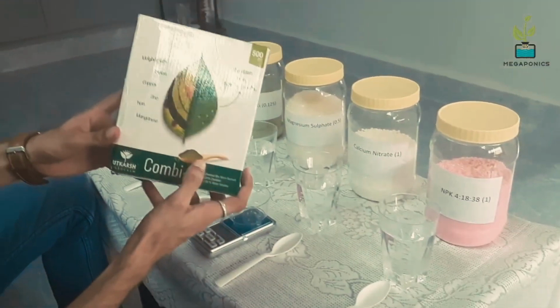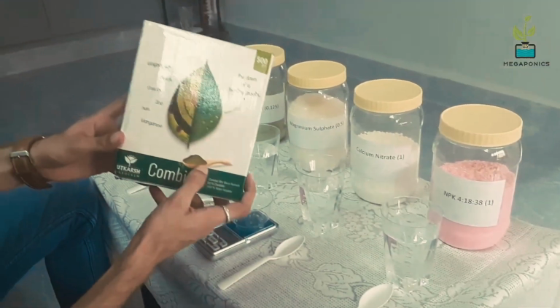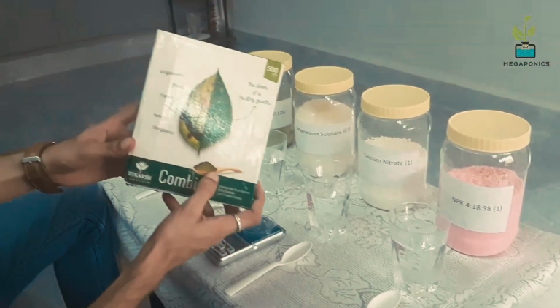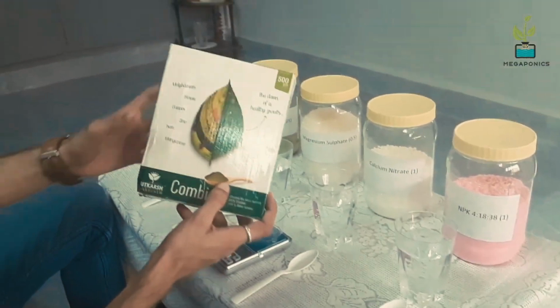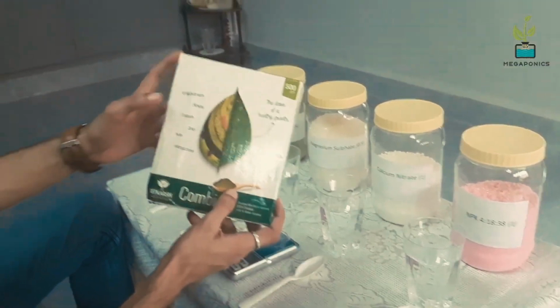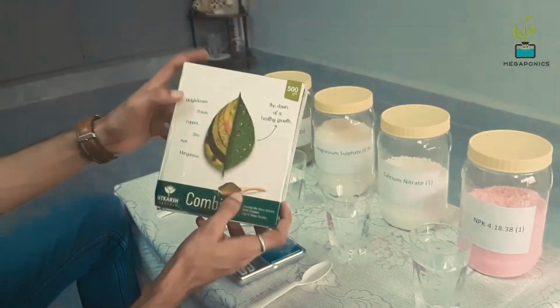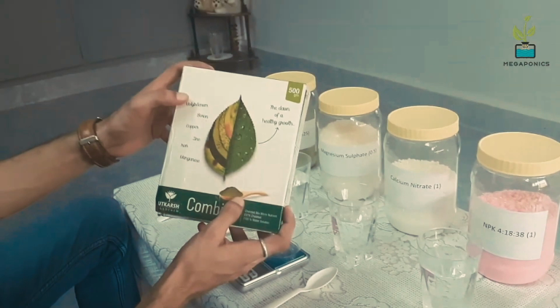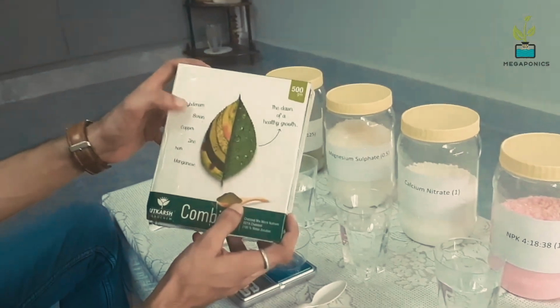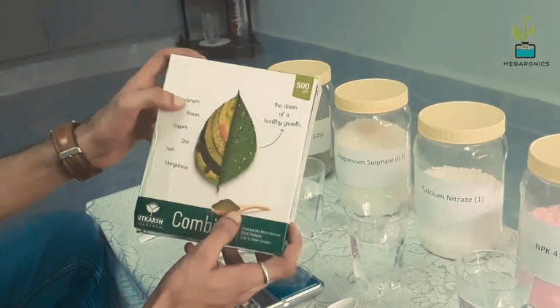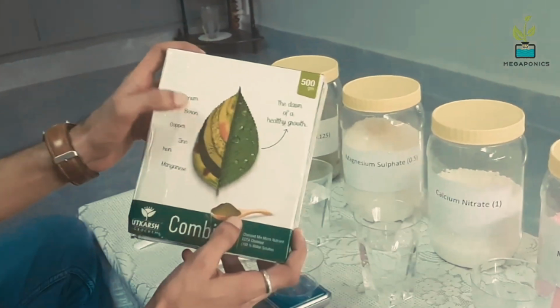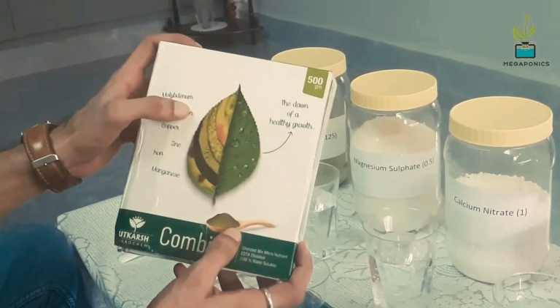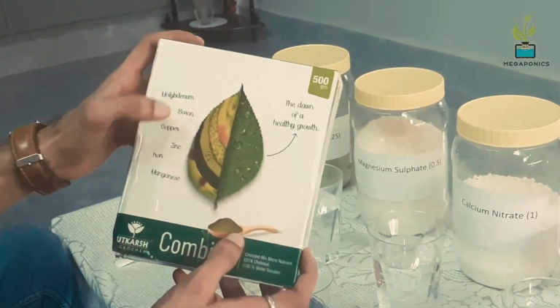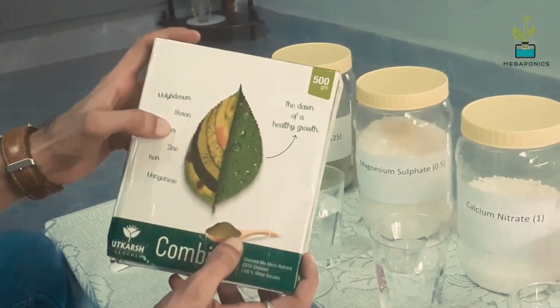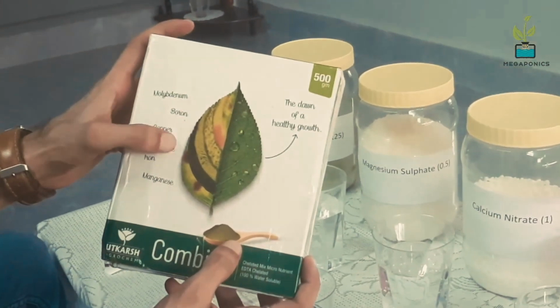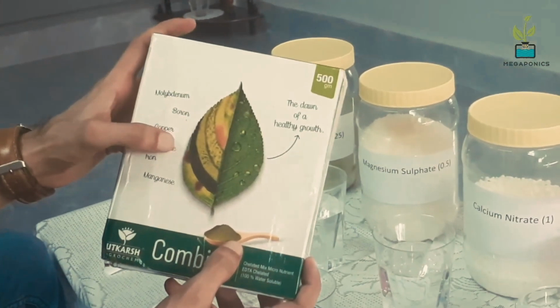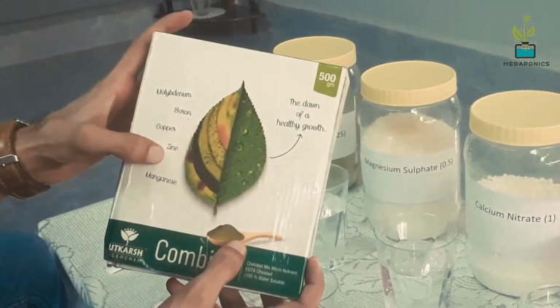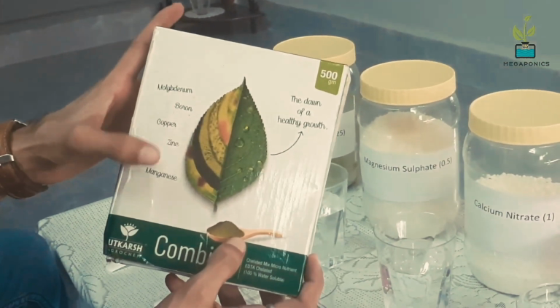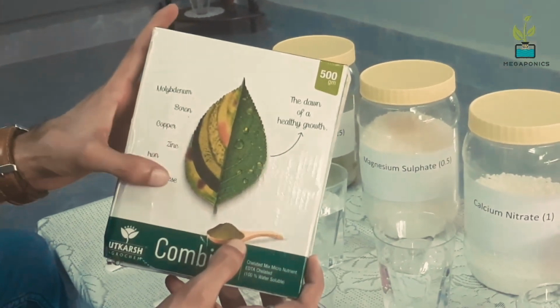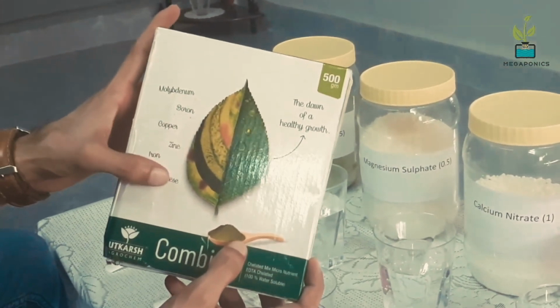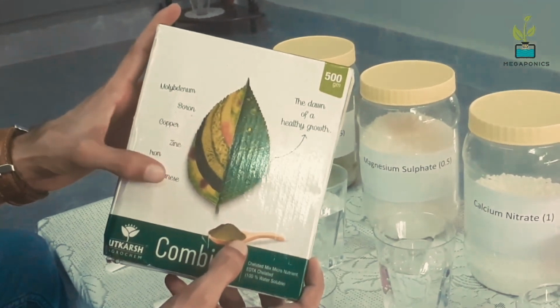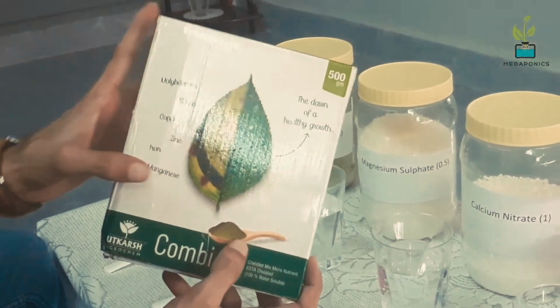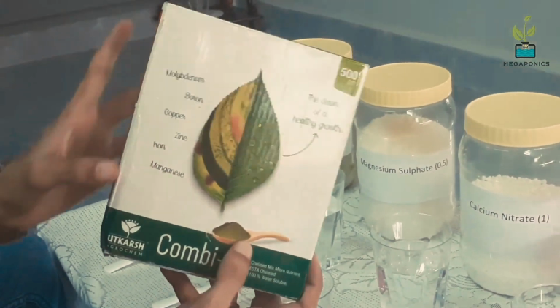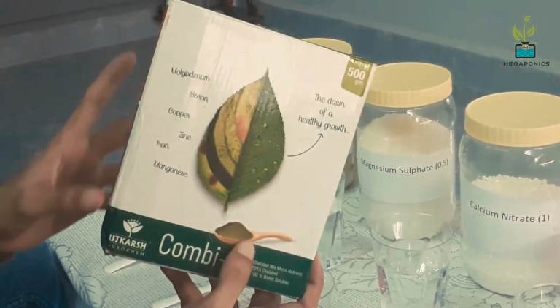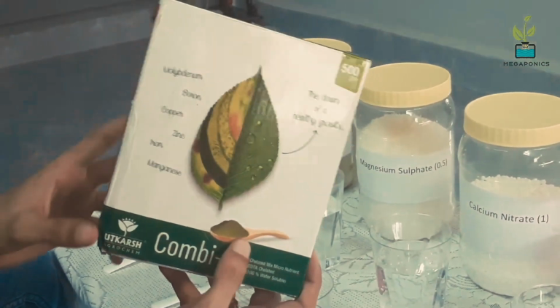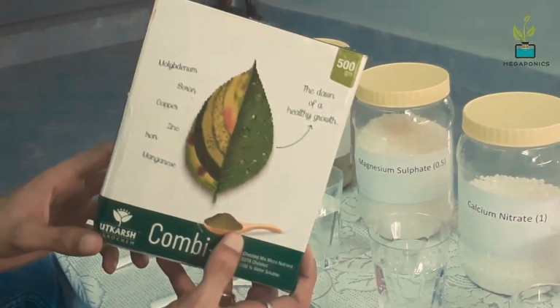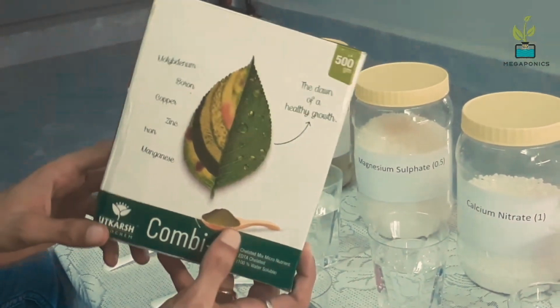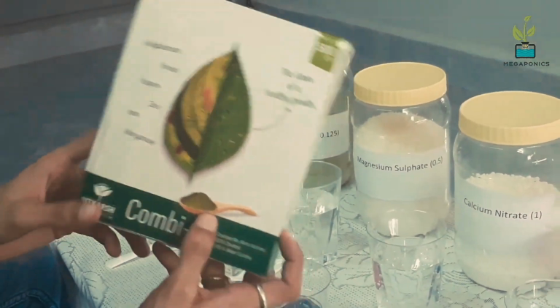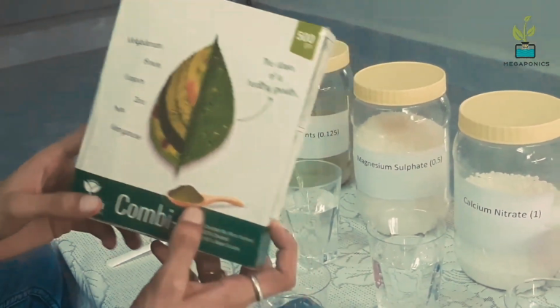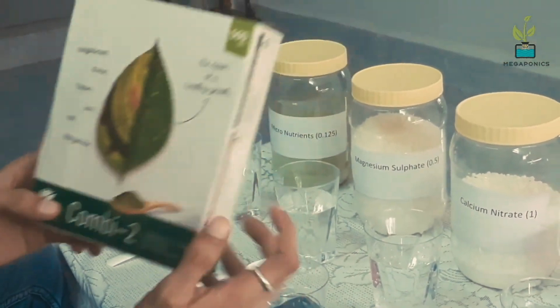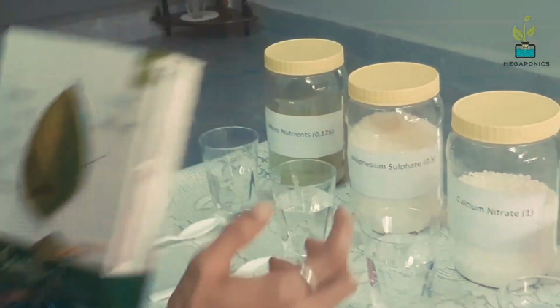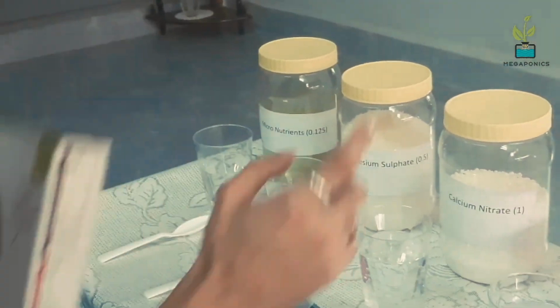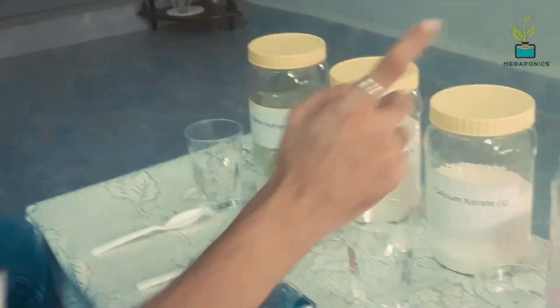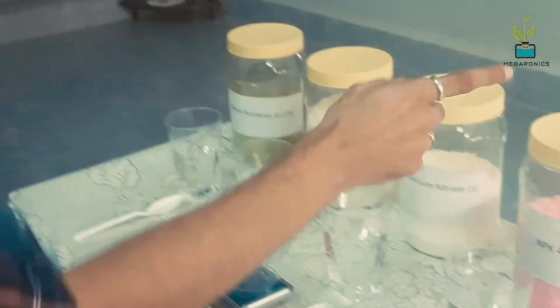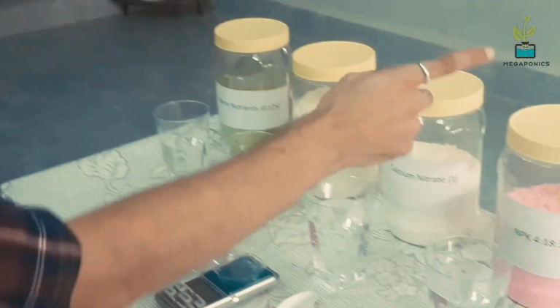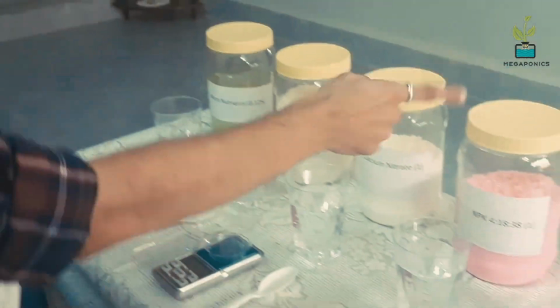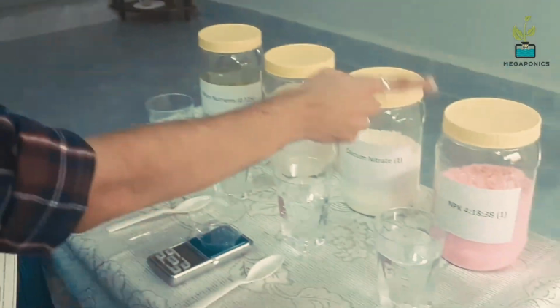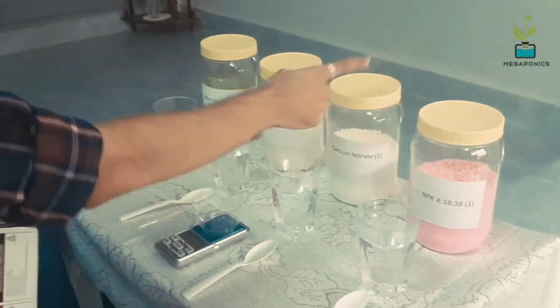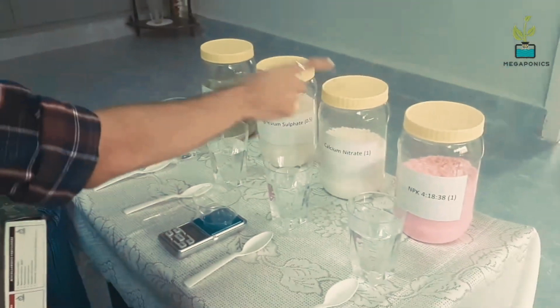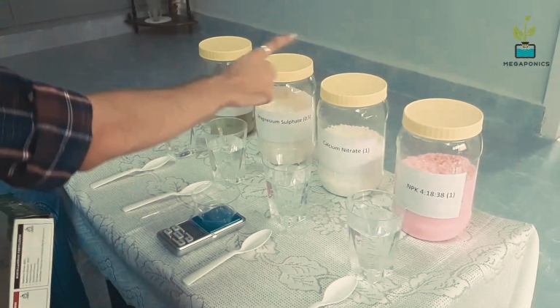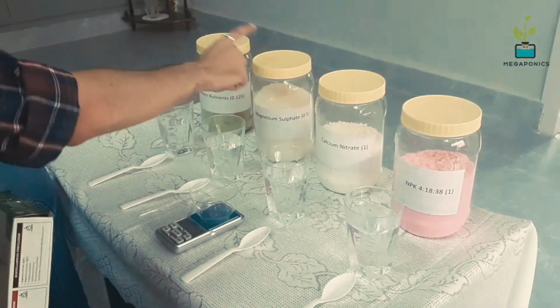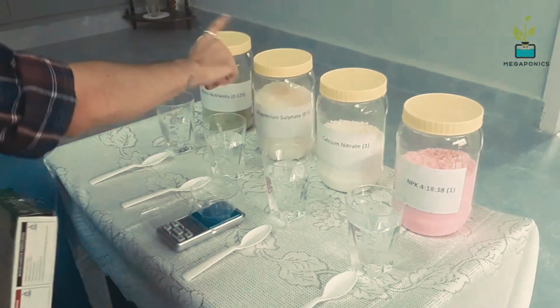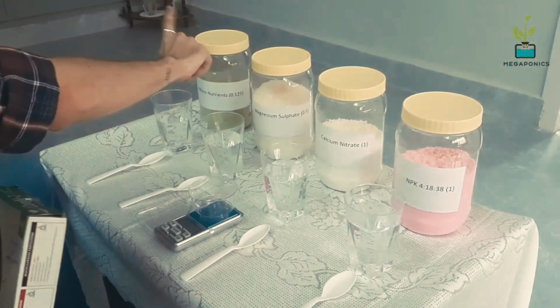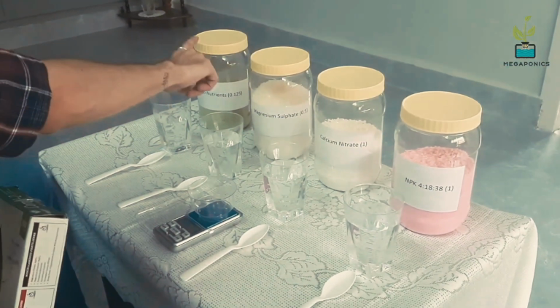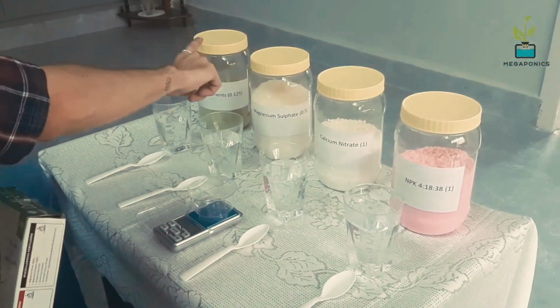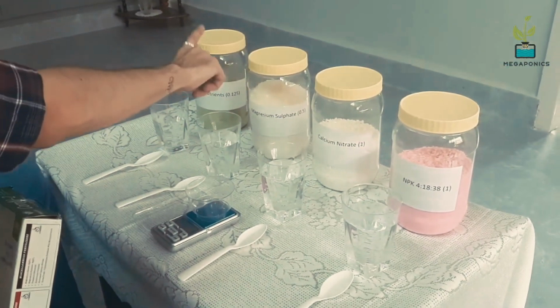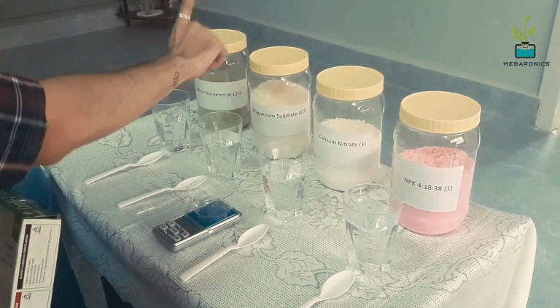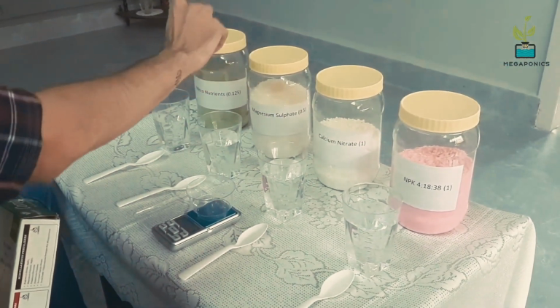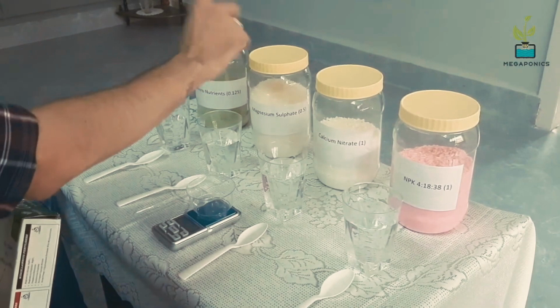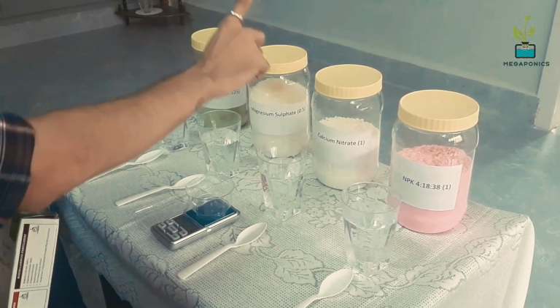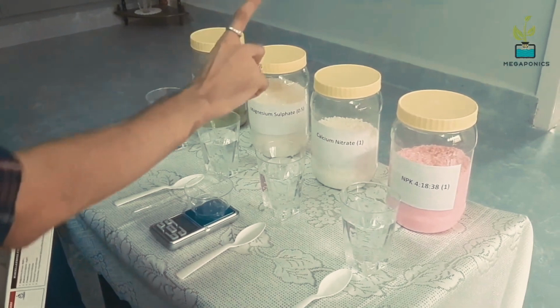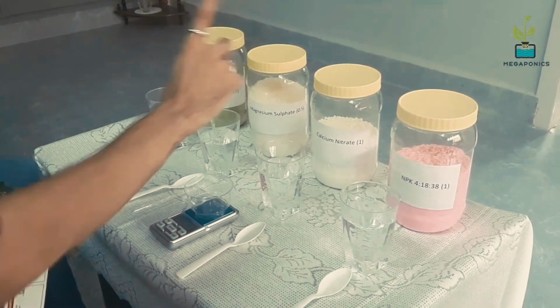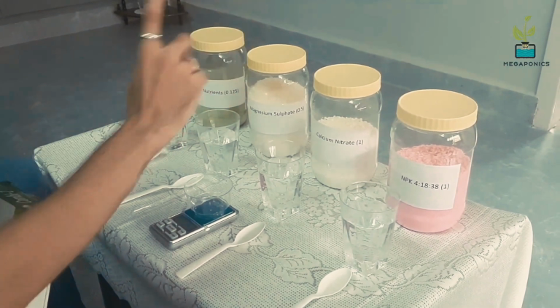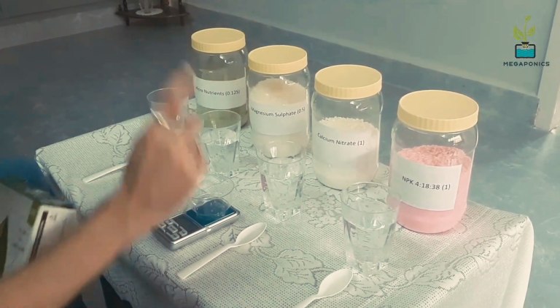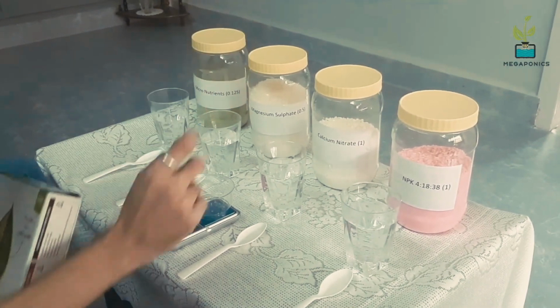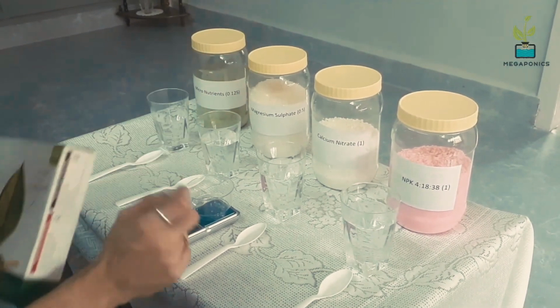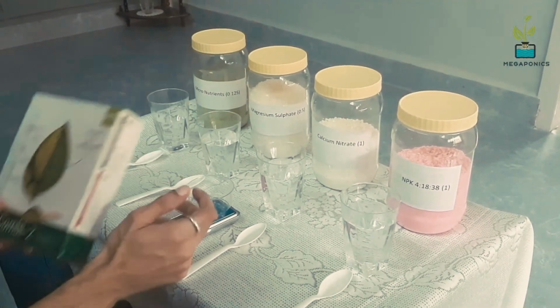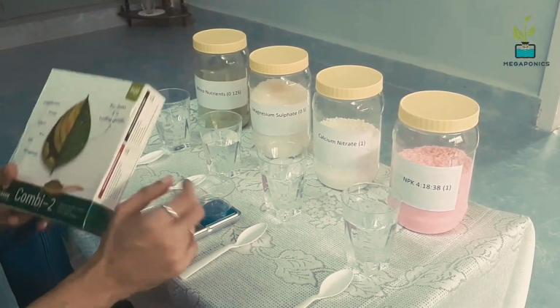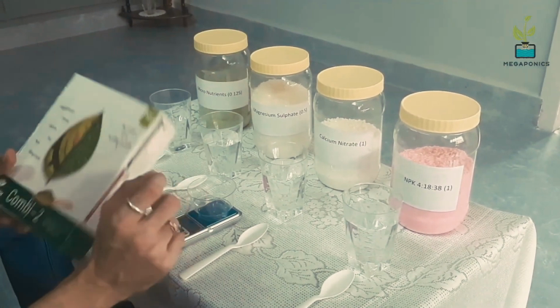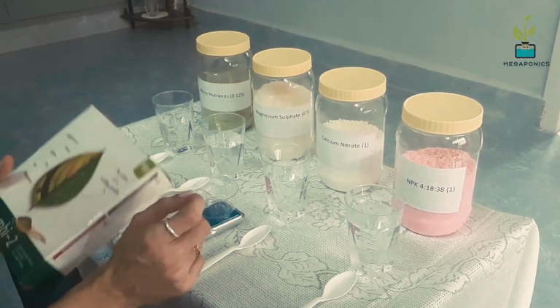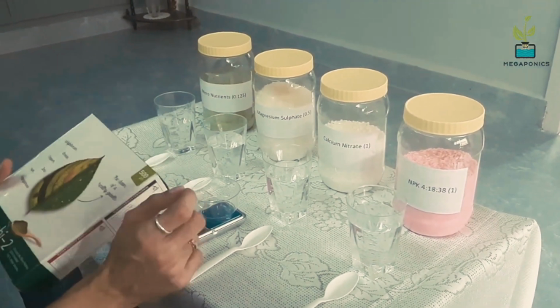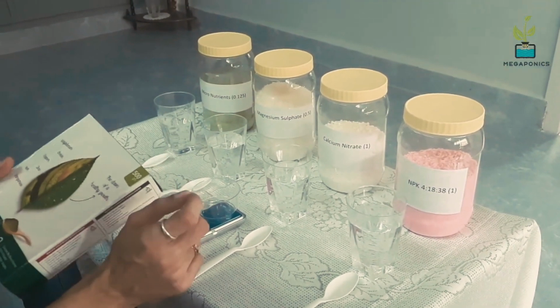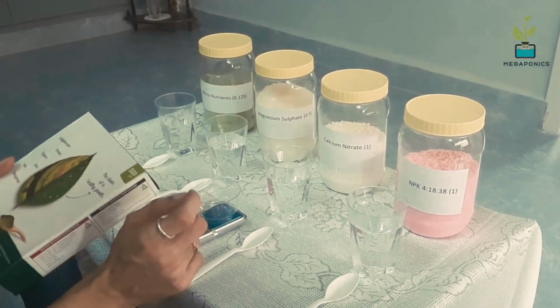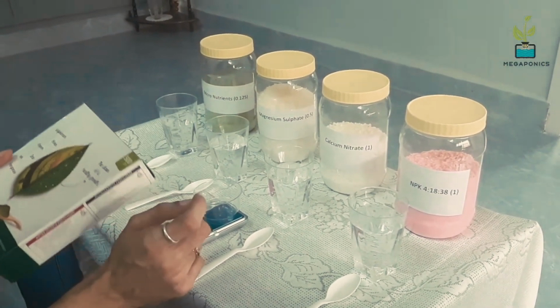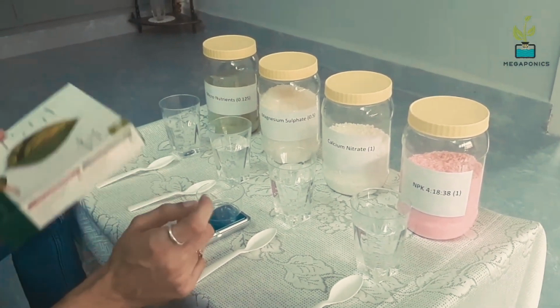Our micronutrients have 6 very important minerals. So all these 4 combined will form complete food for the plant.